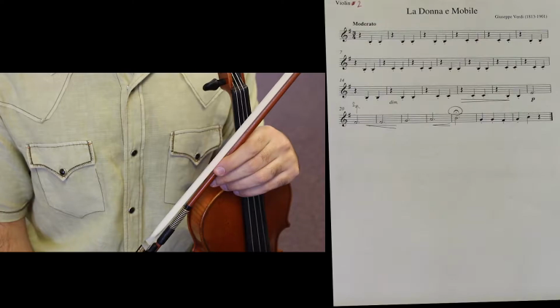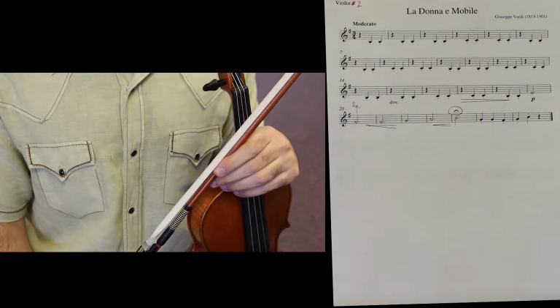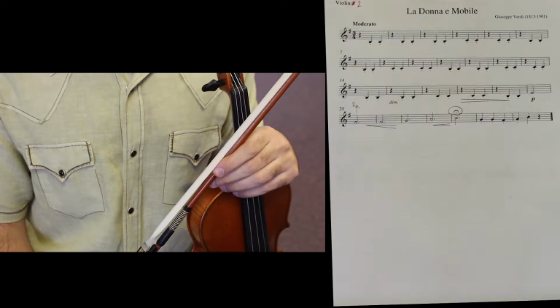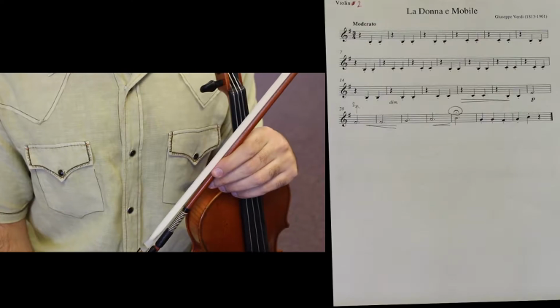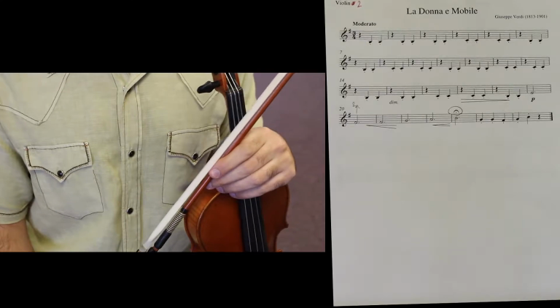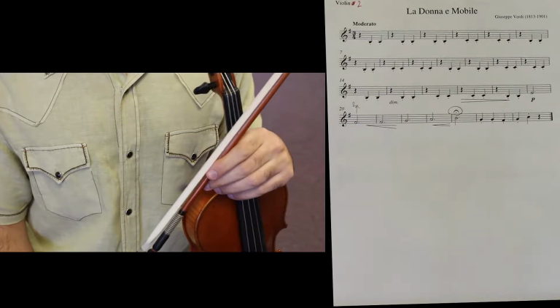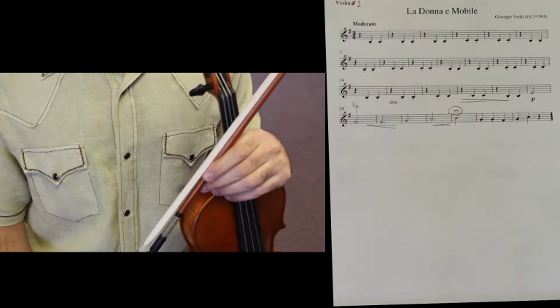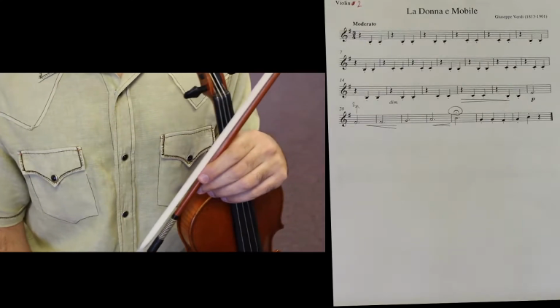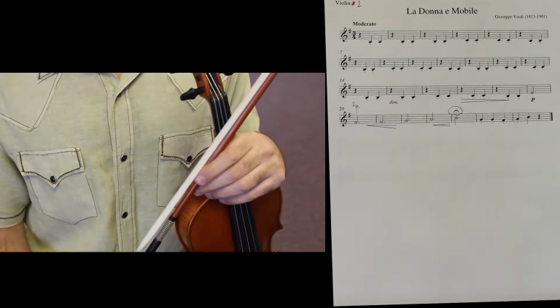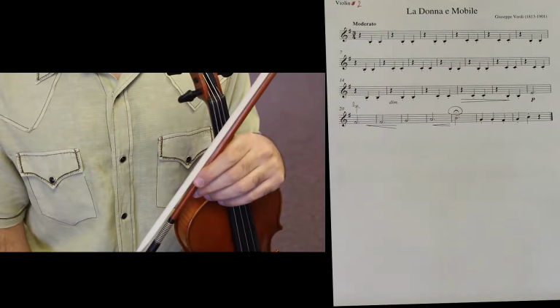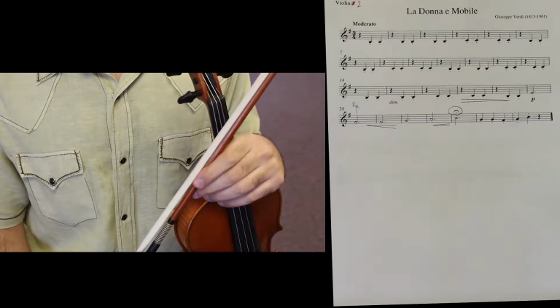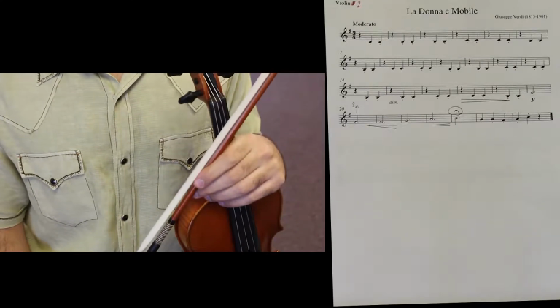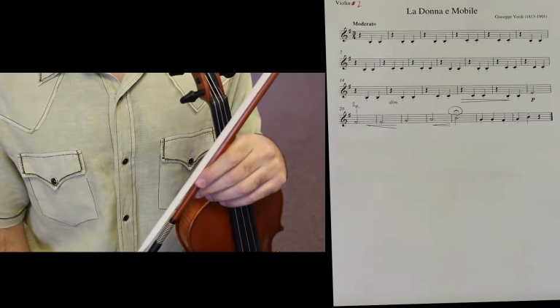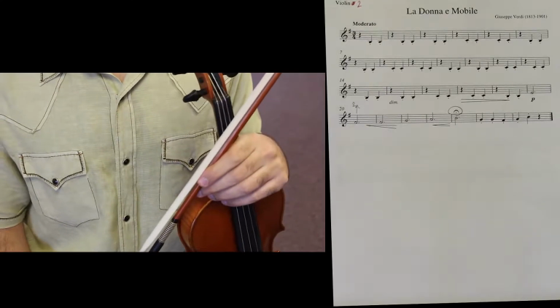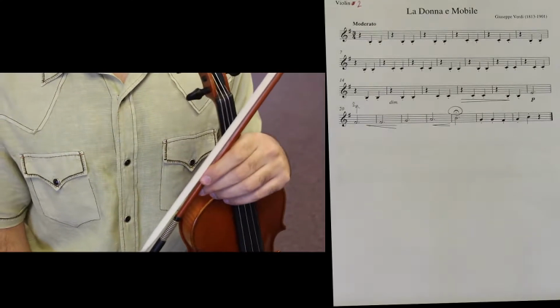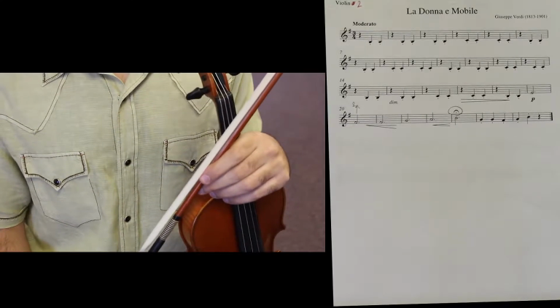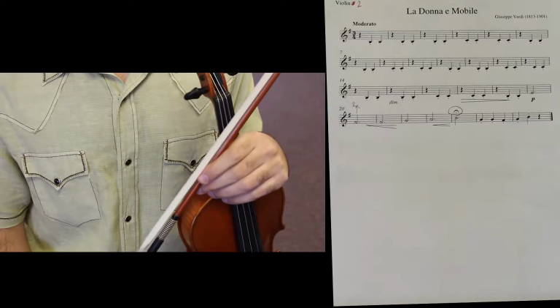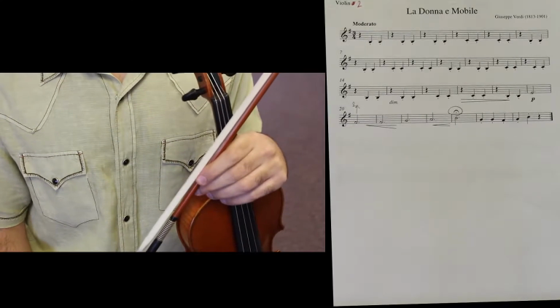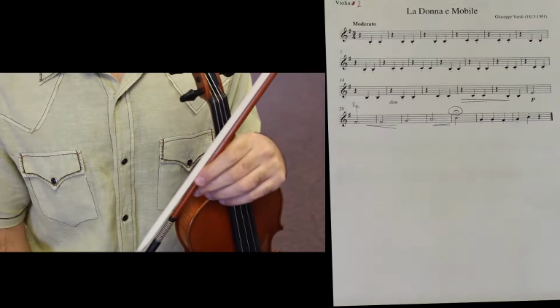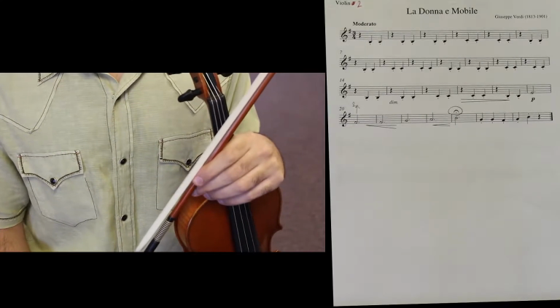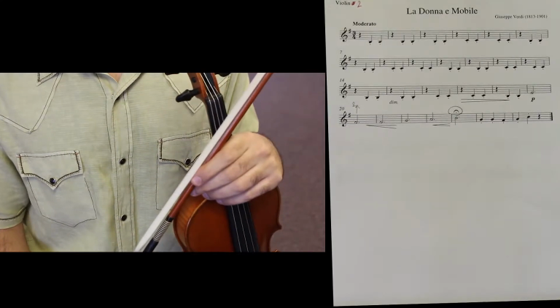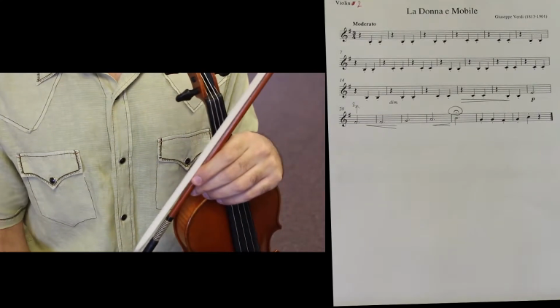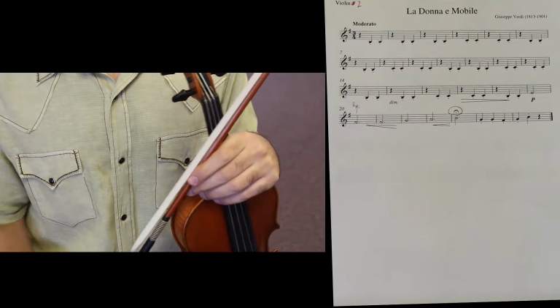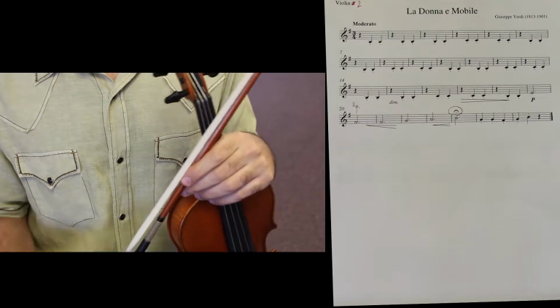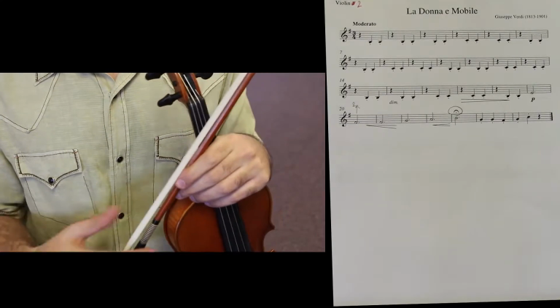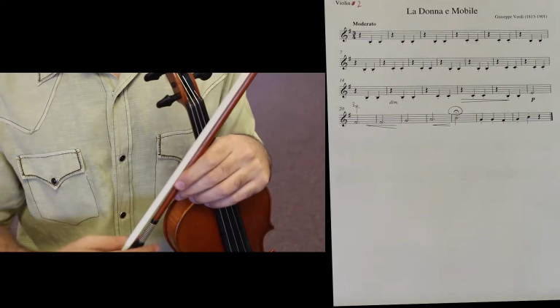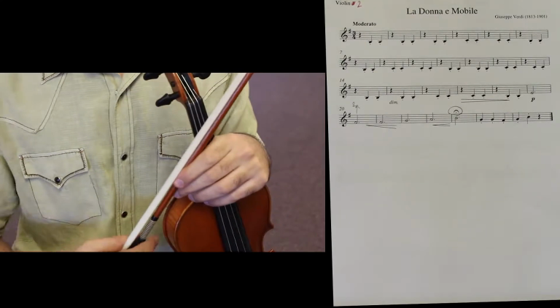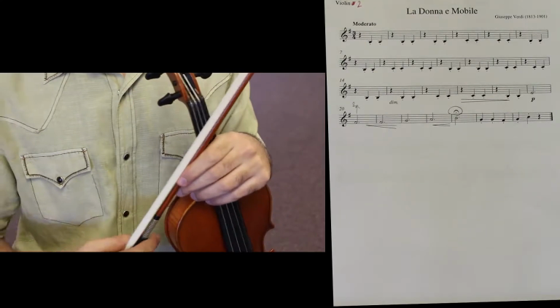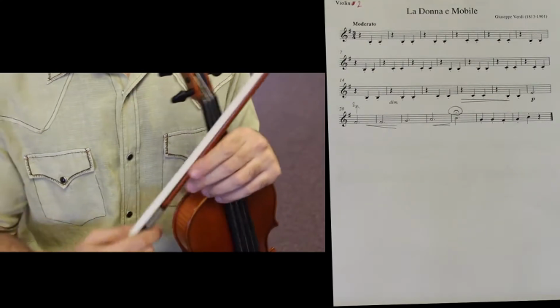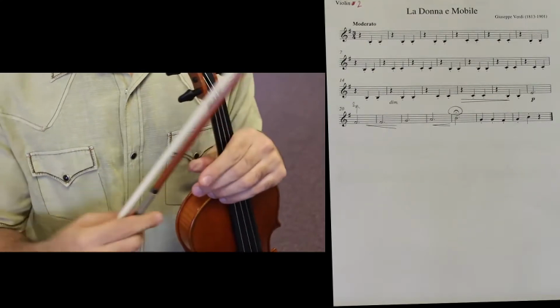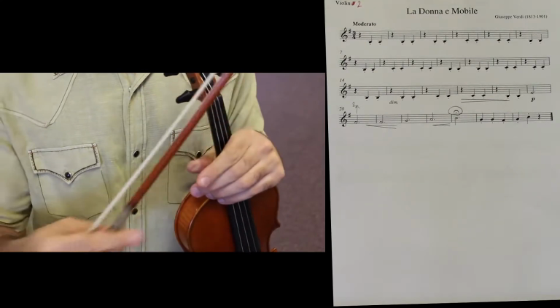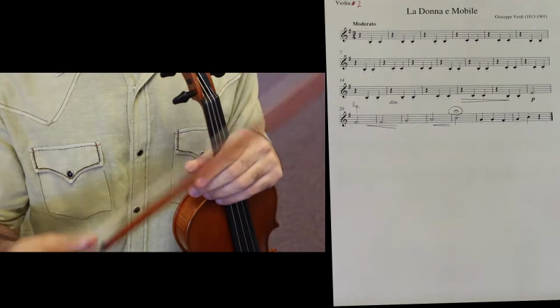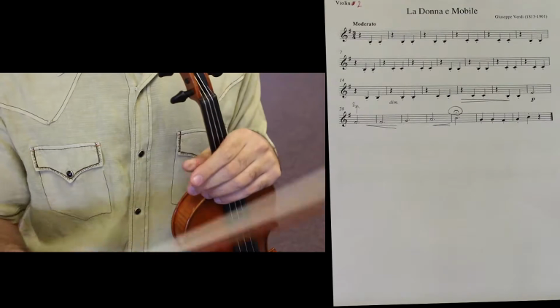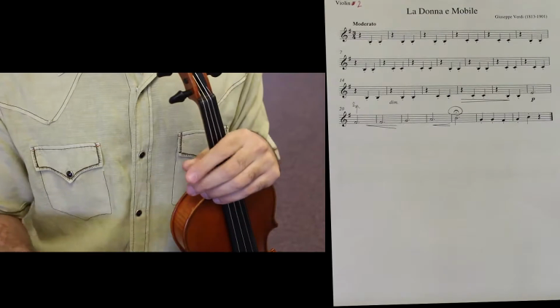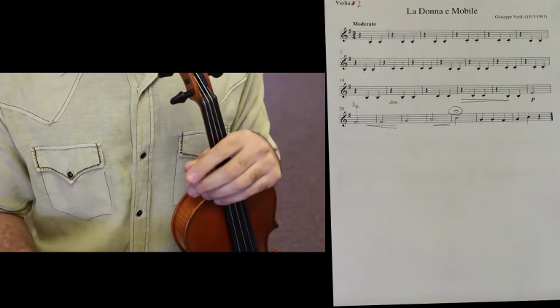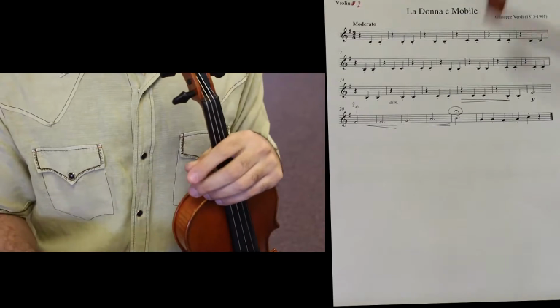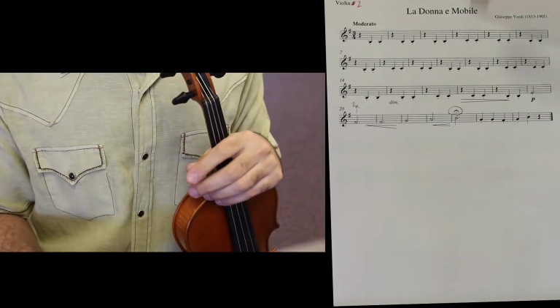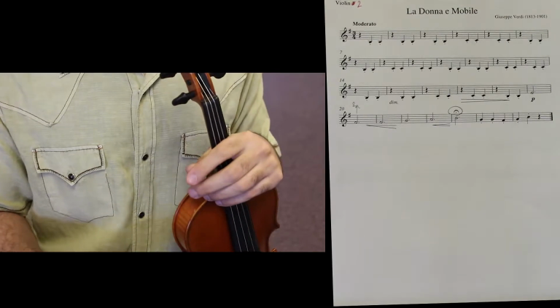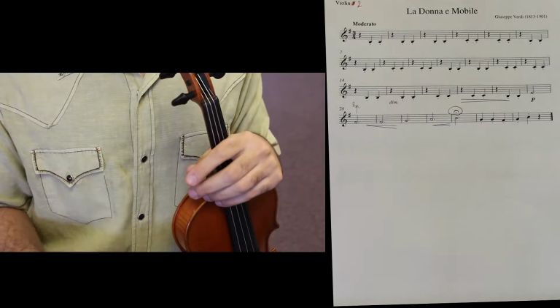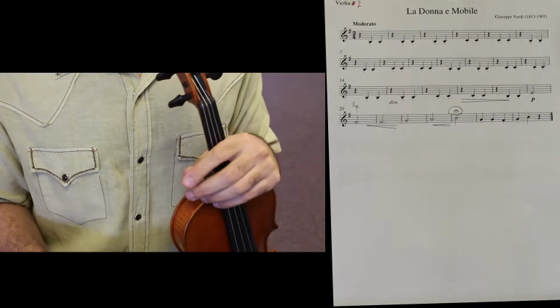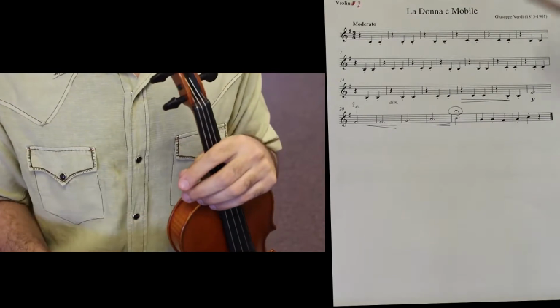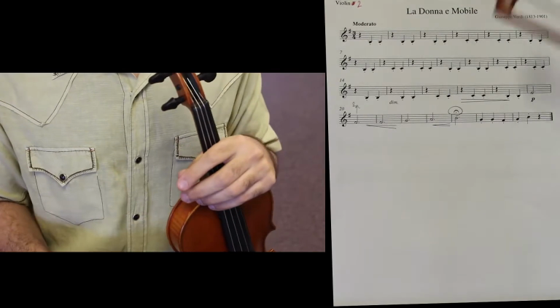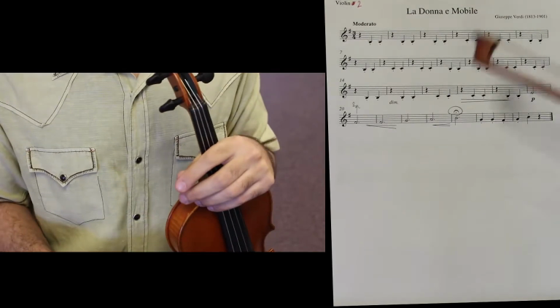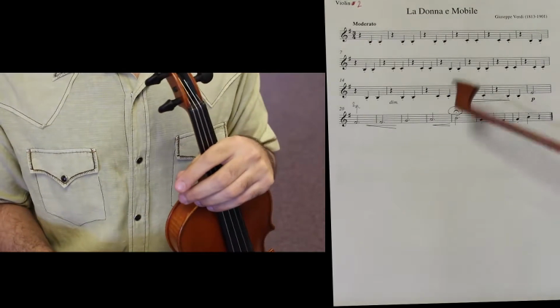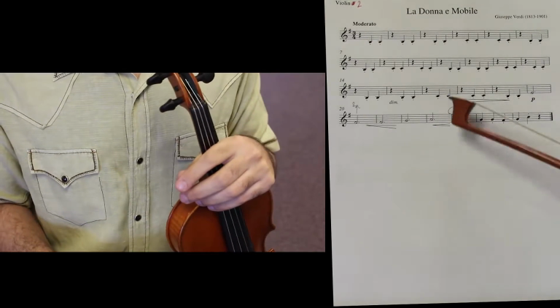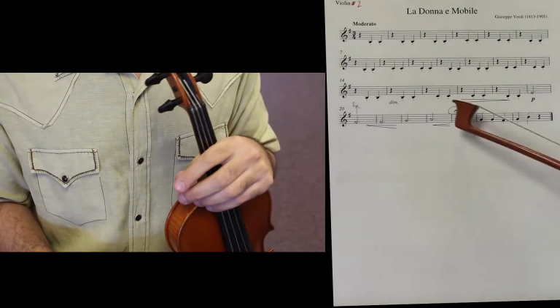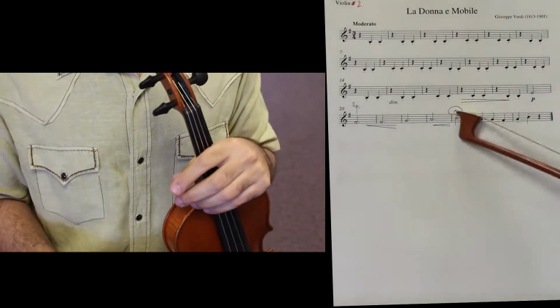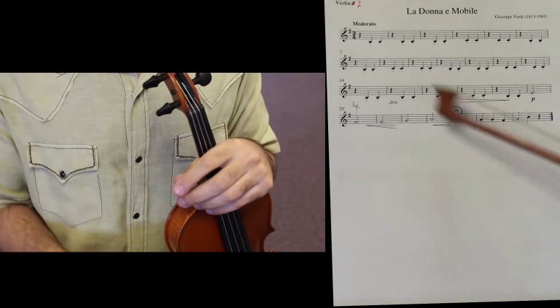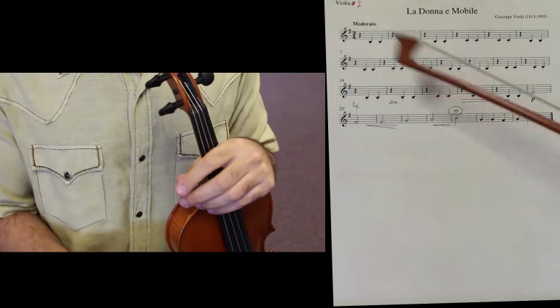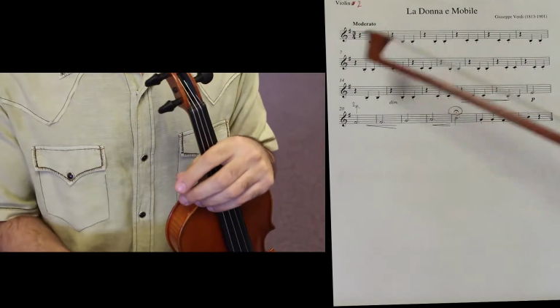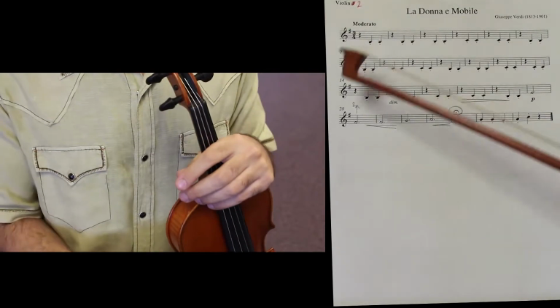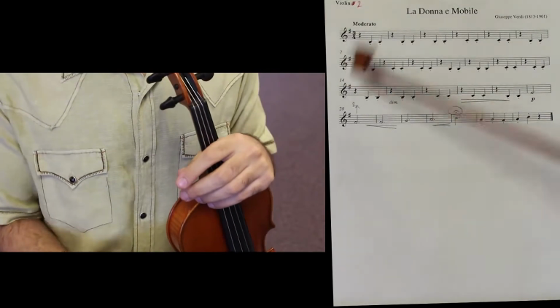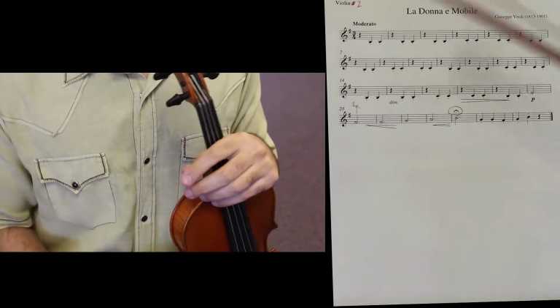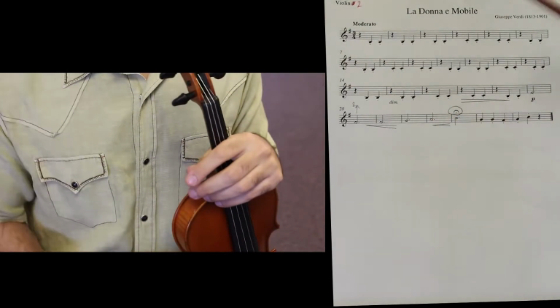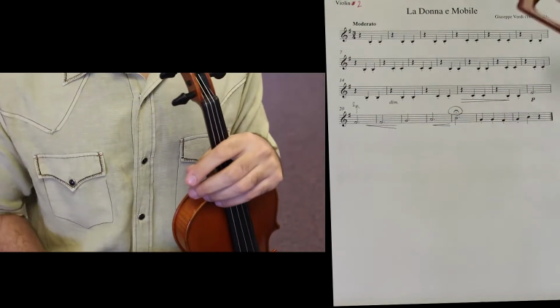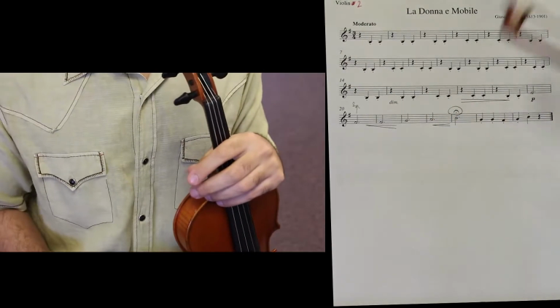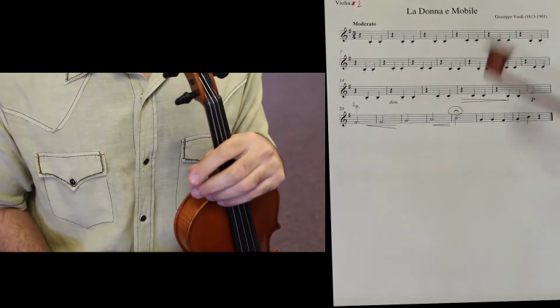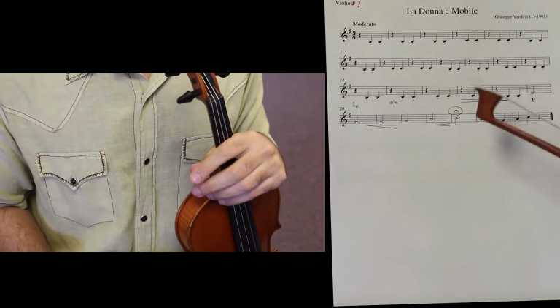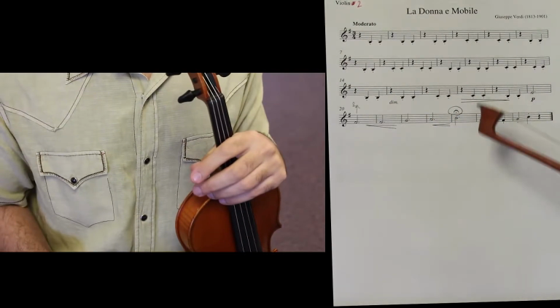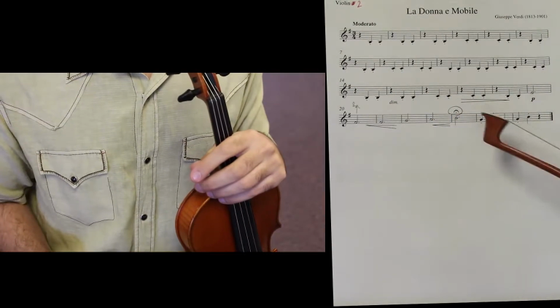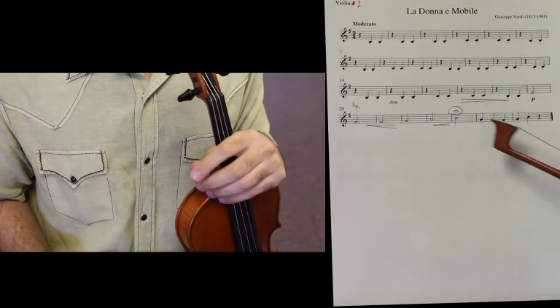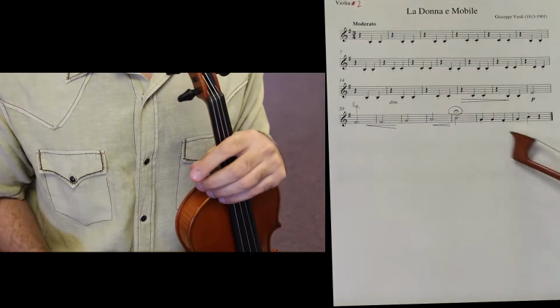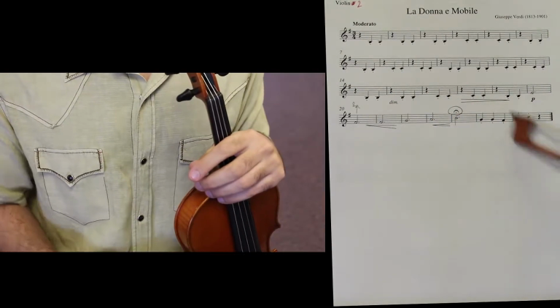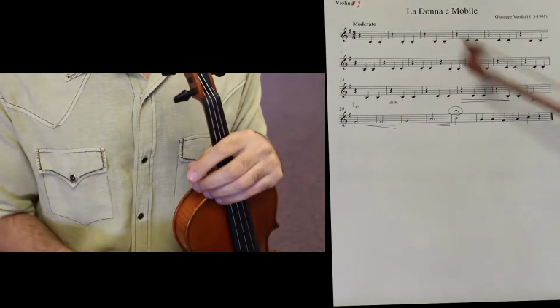Second violin — La Donna è Mobile. This piece is very, very easy, specifically for second violins.